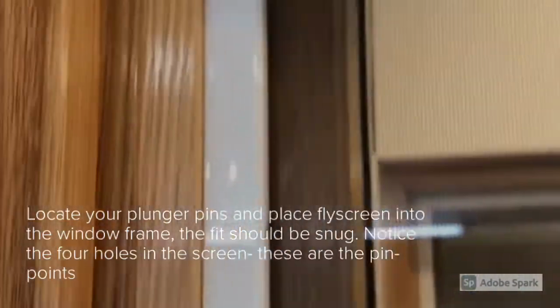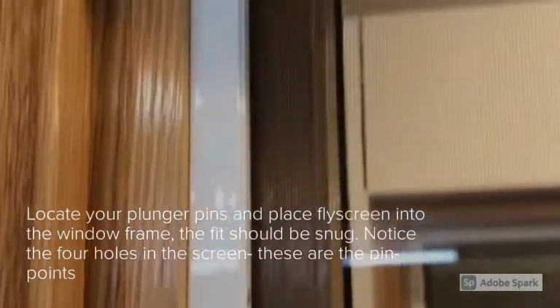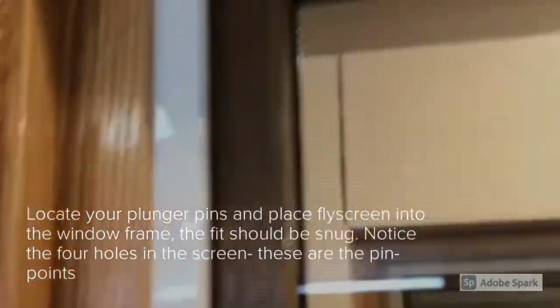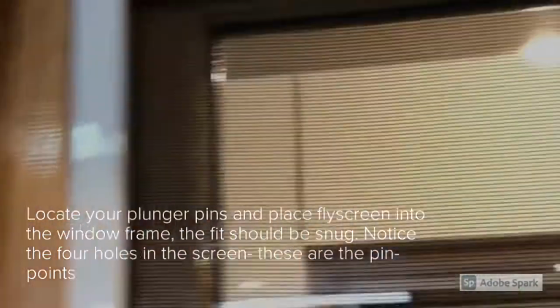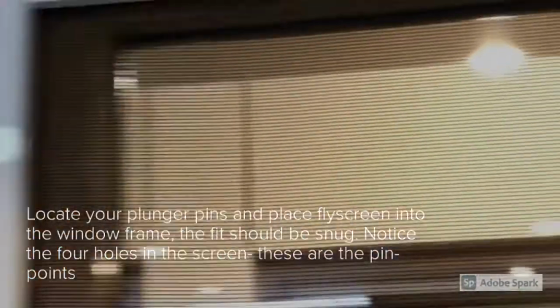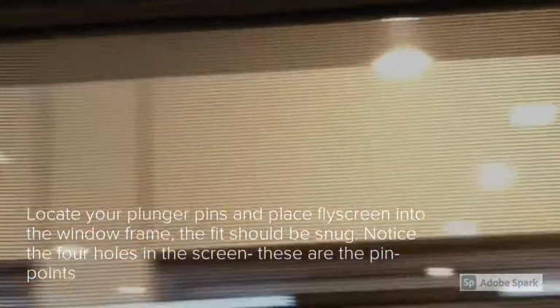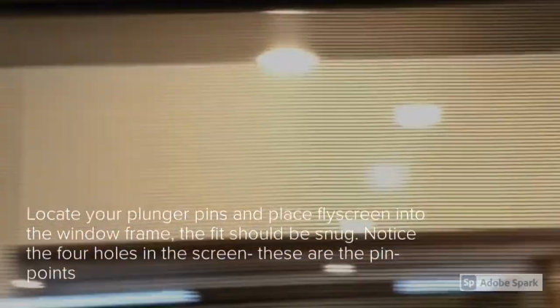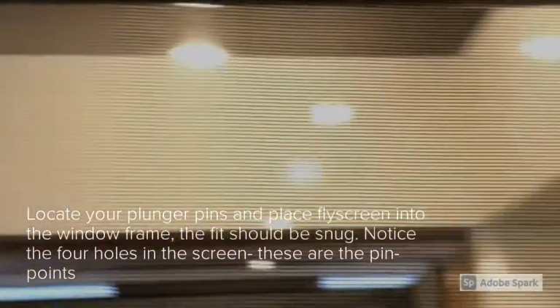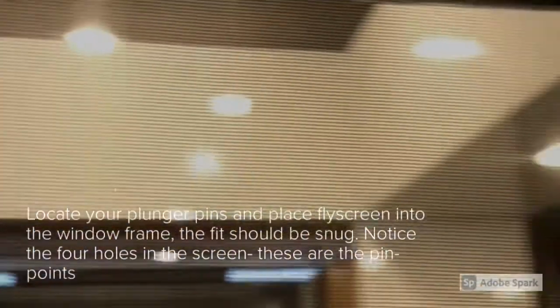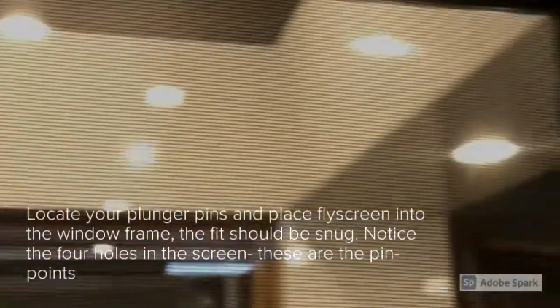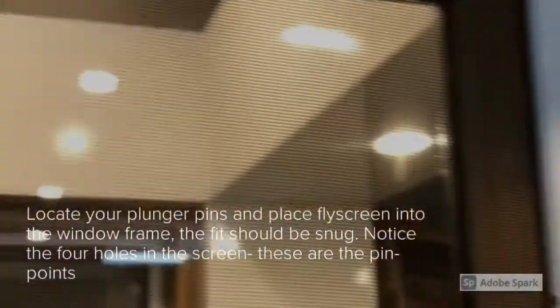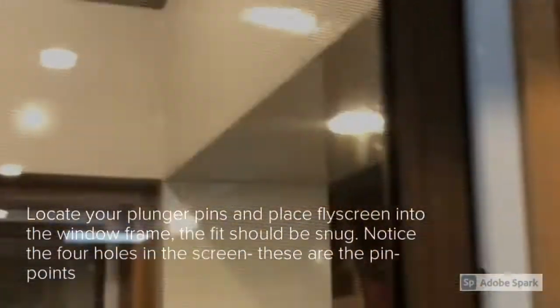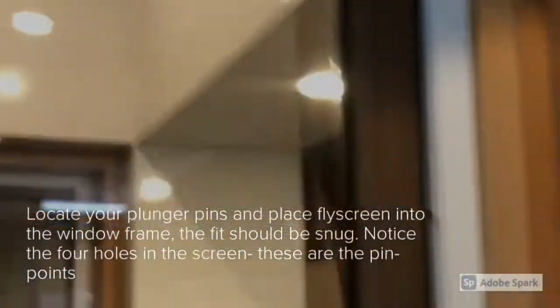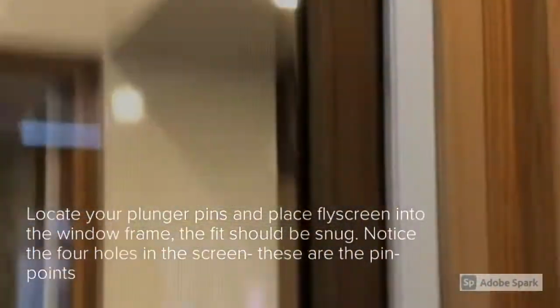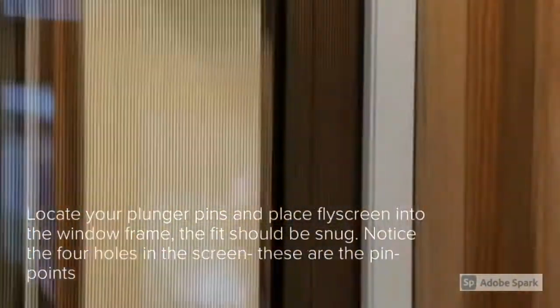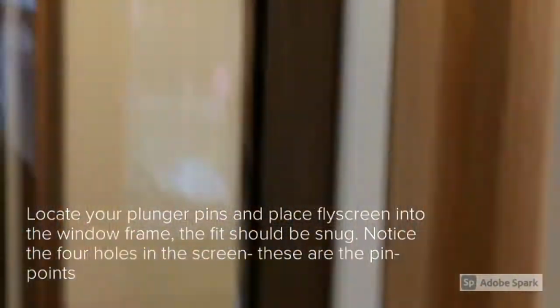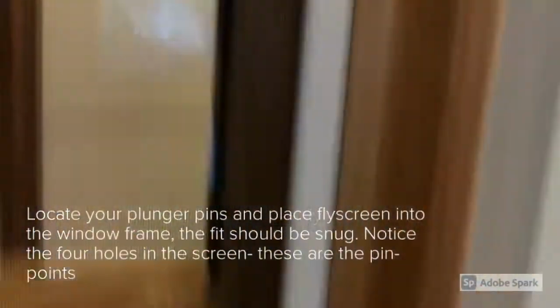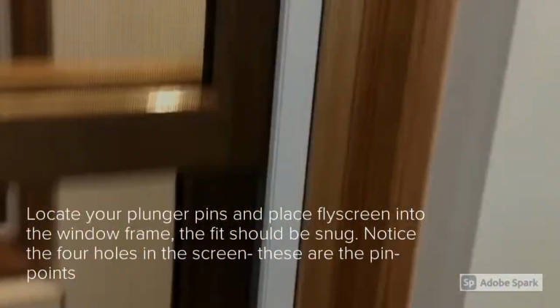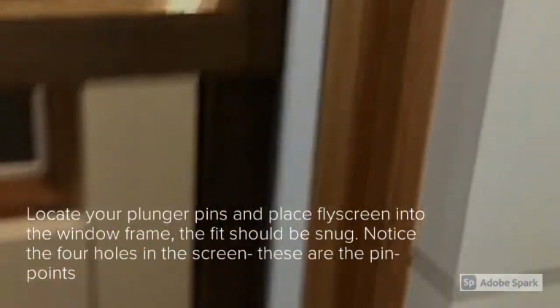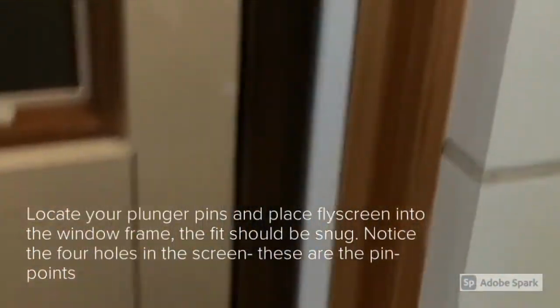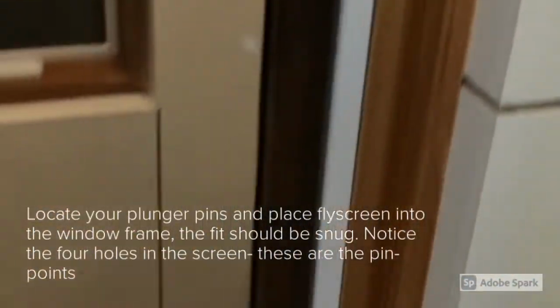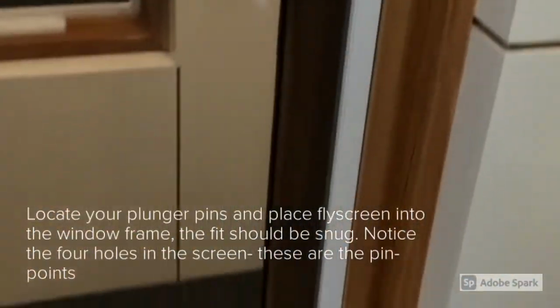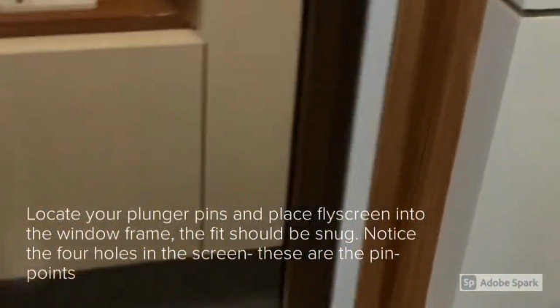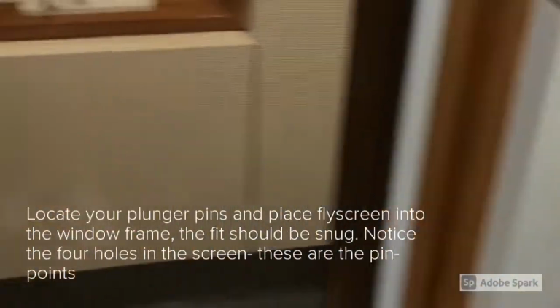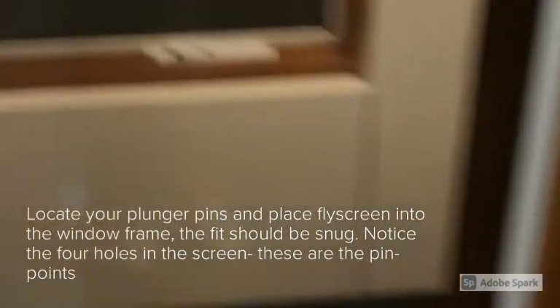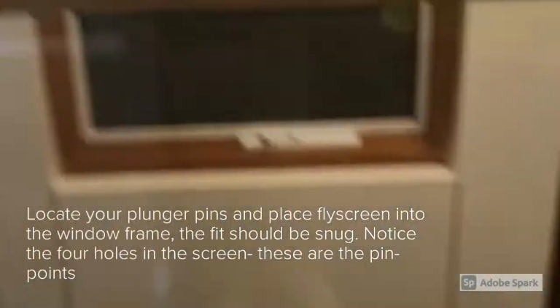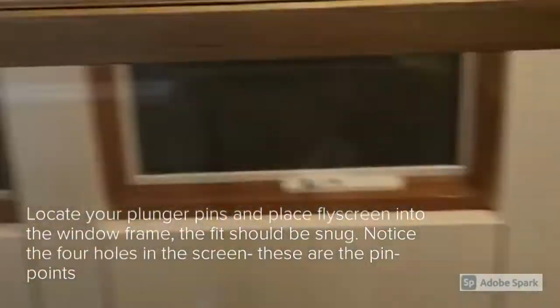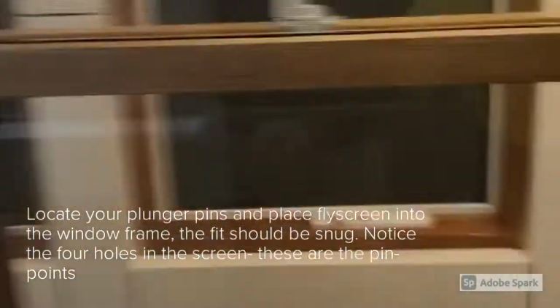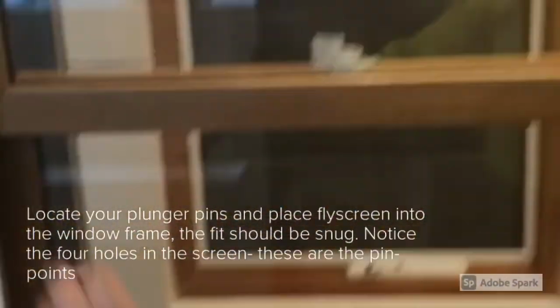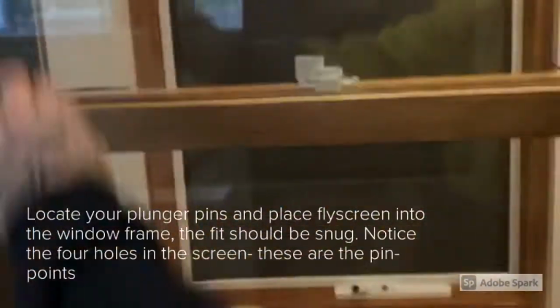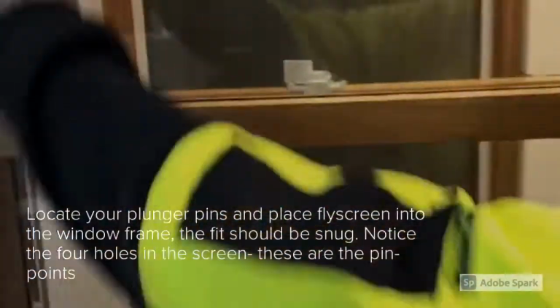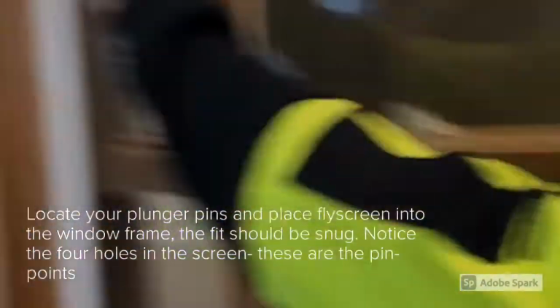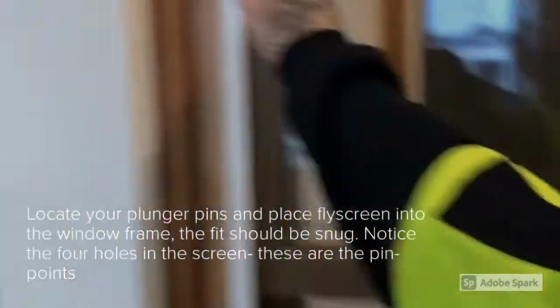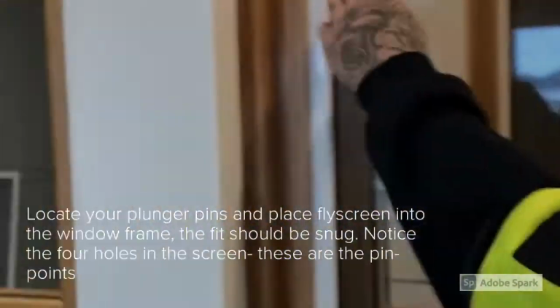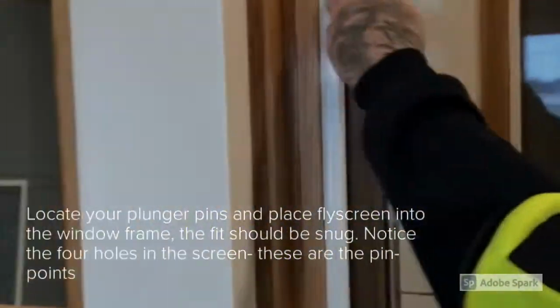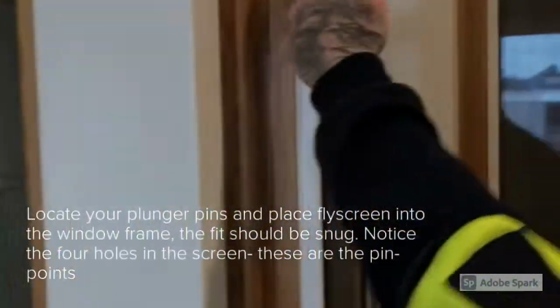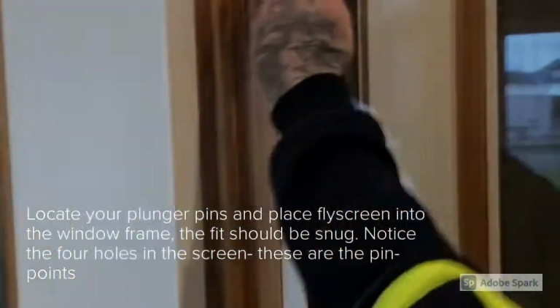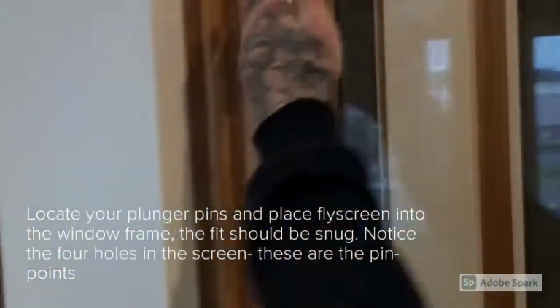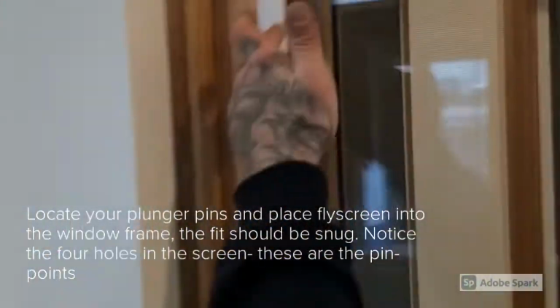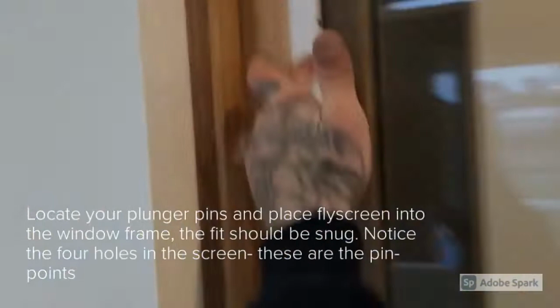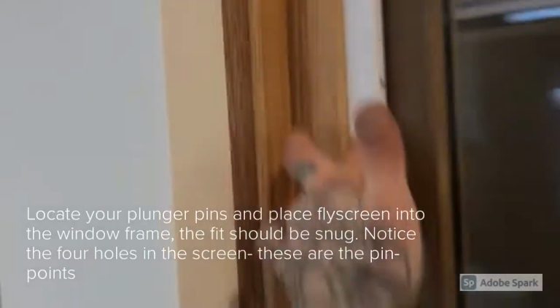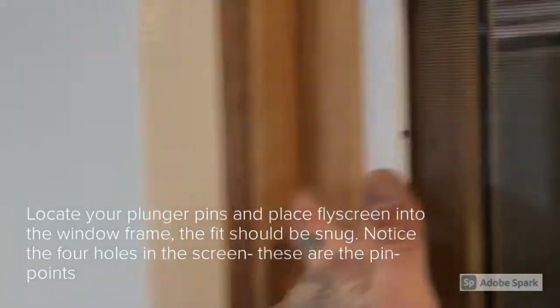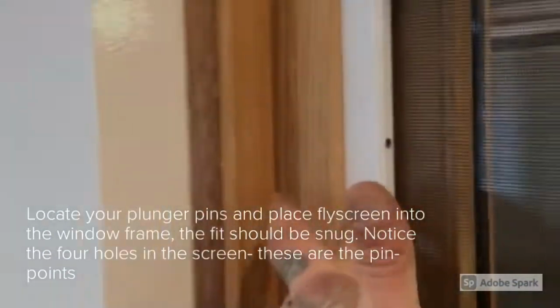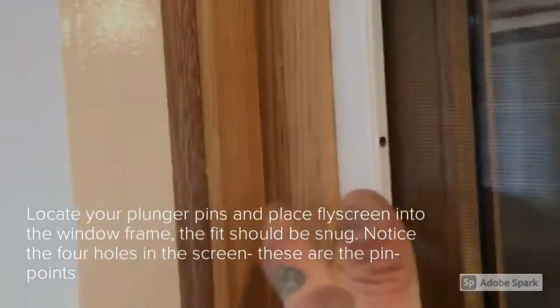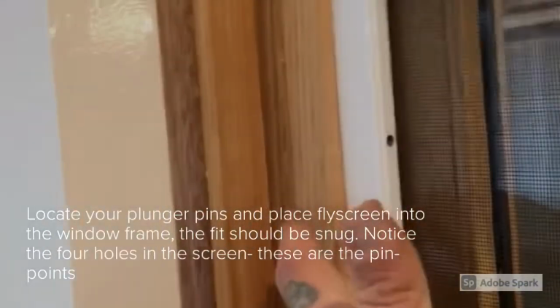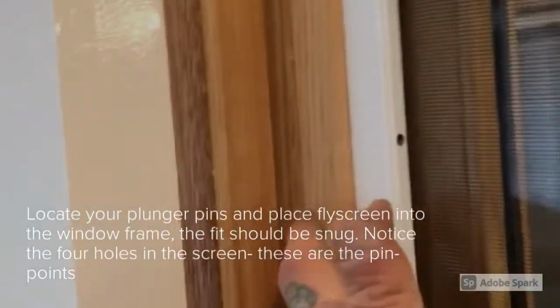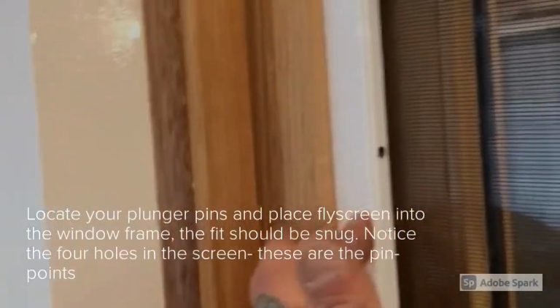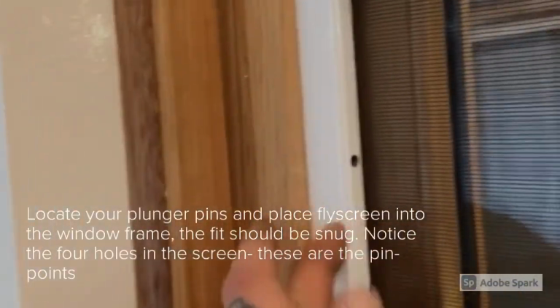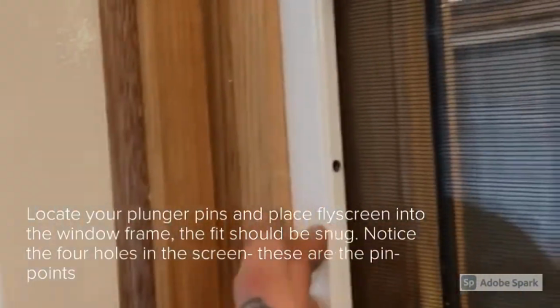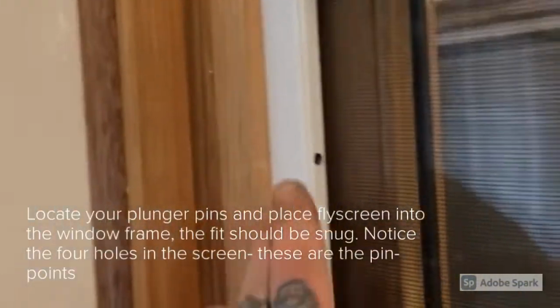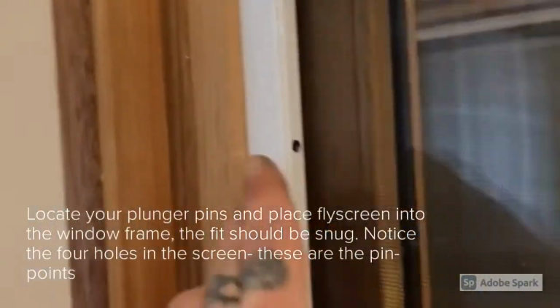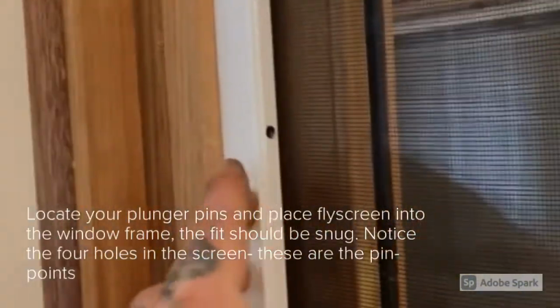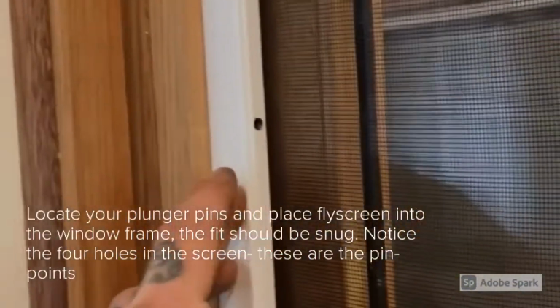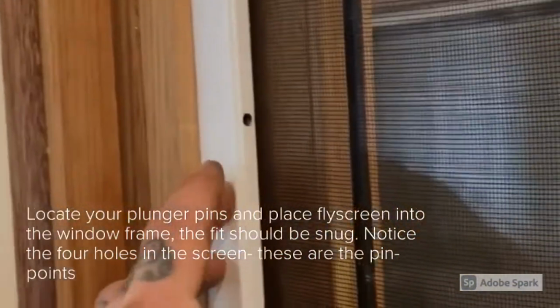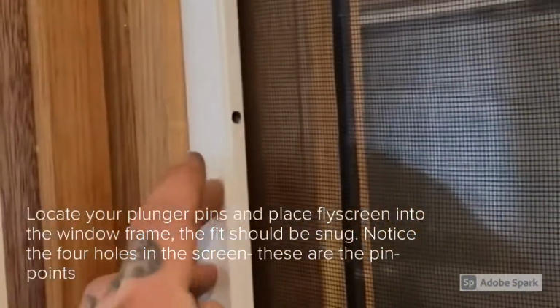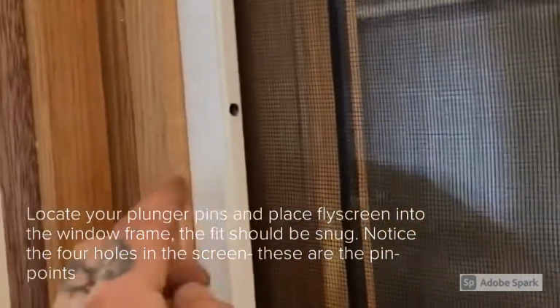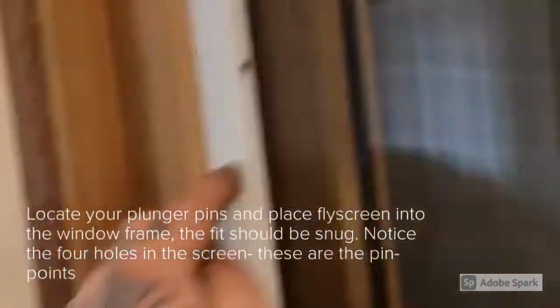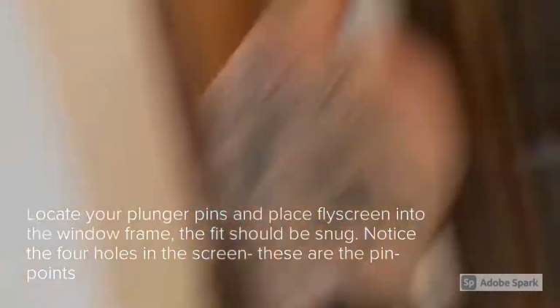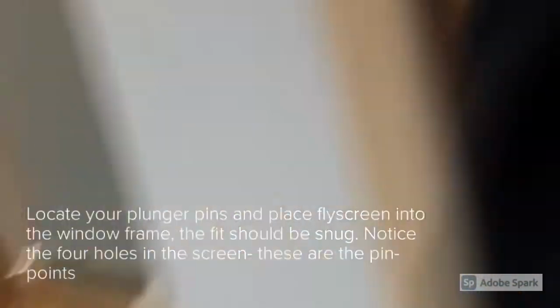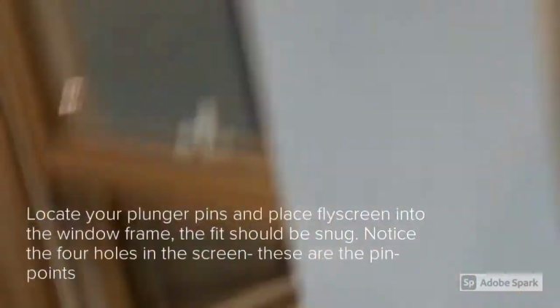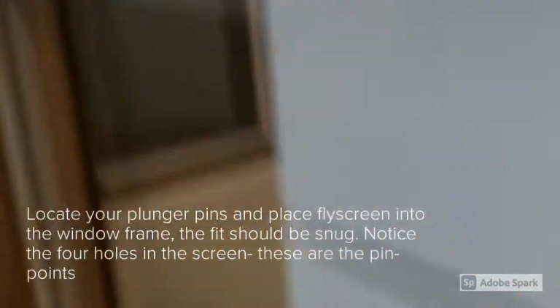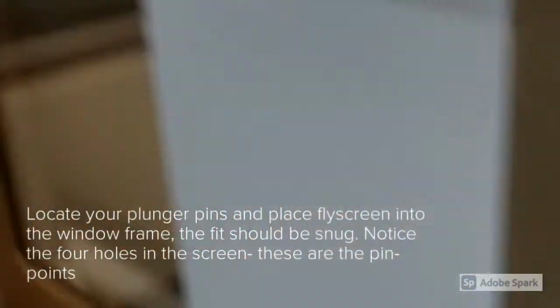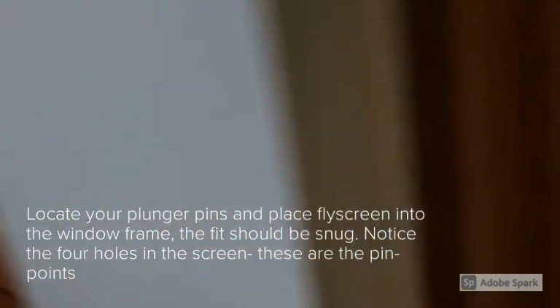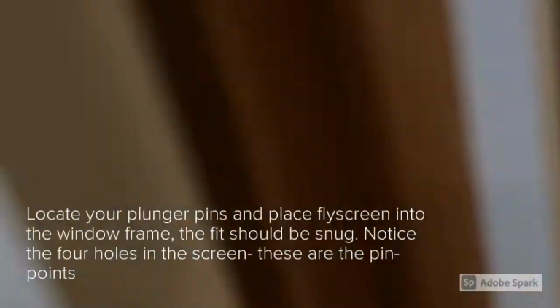Minimal gaps can be seen. There will be four holes in the fly screen, two on each side.